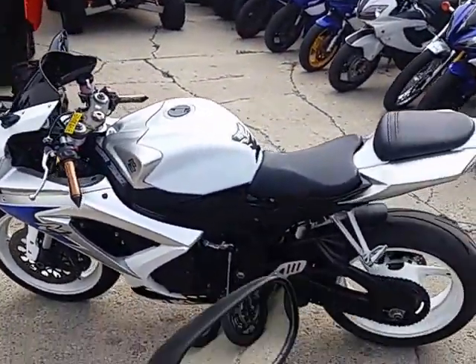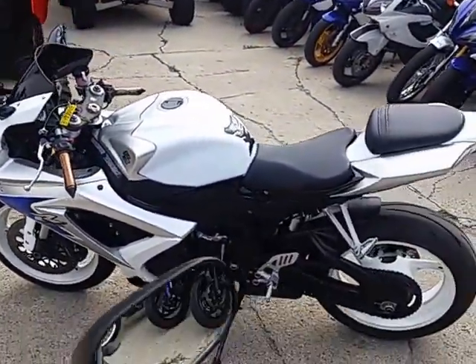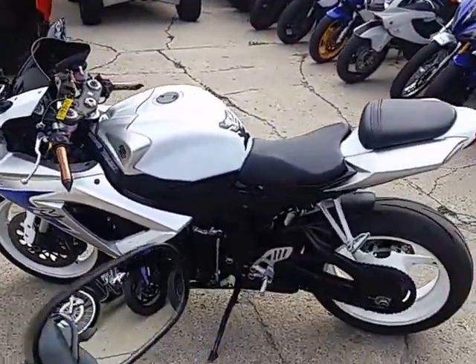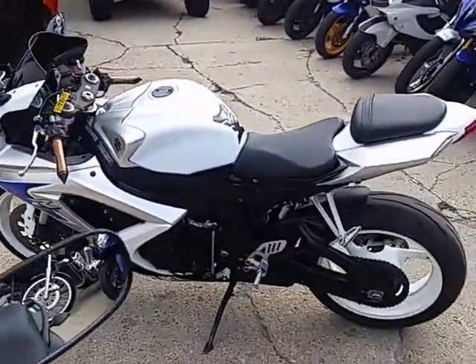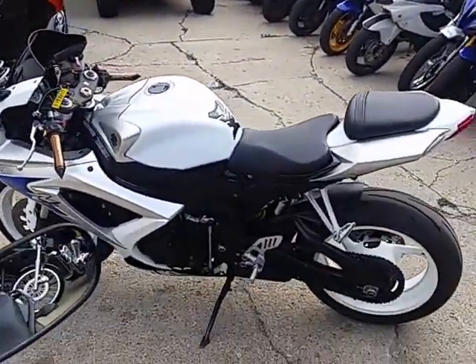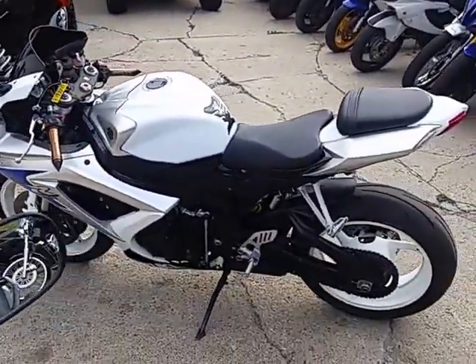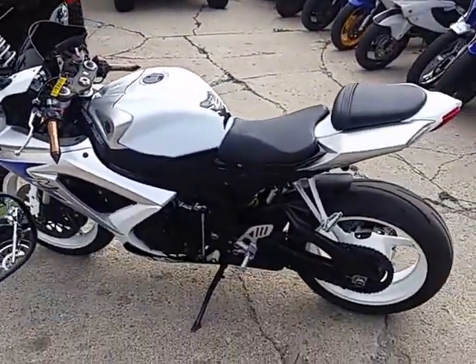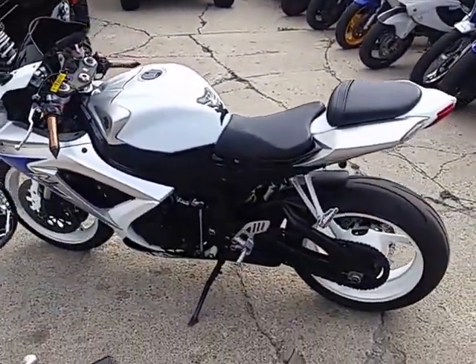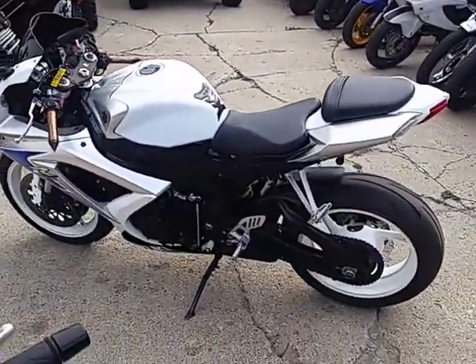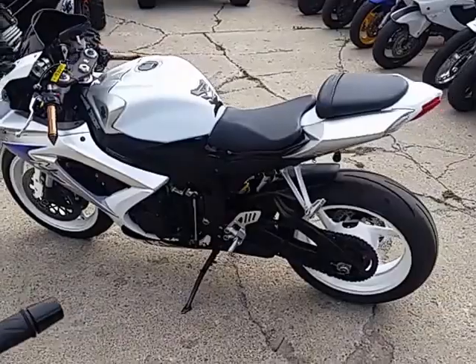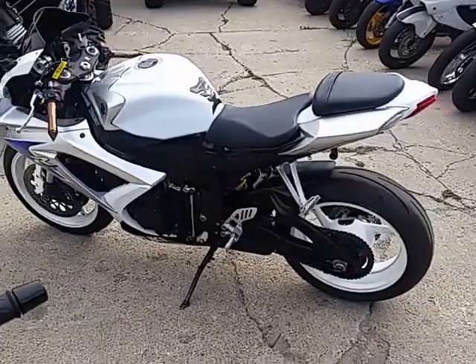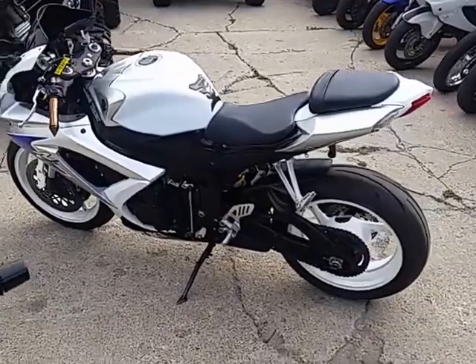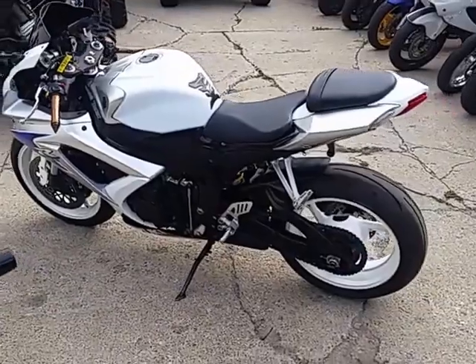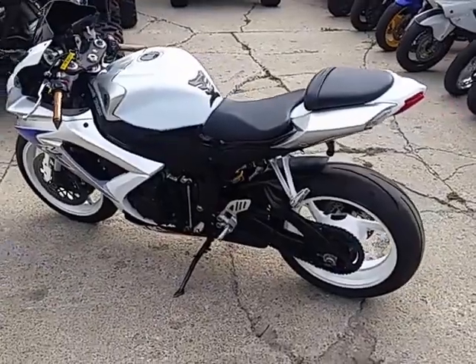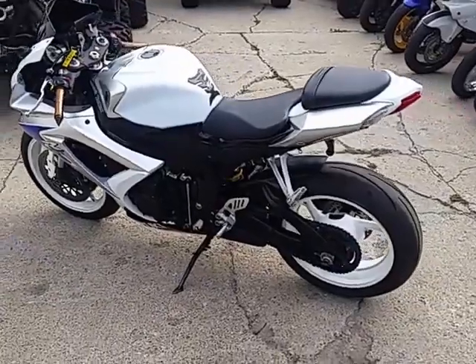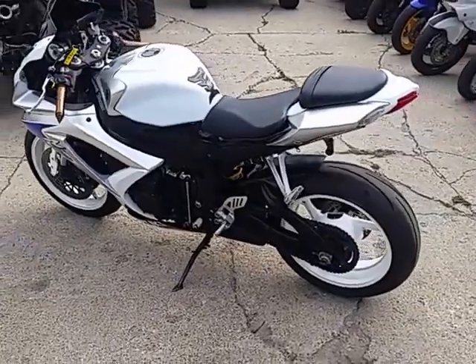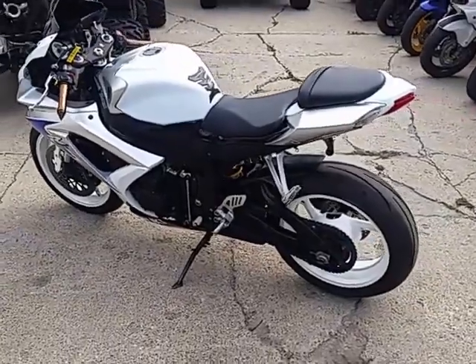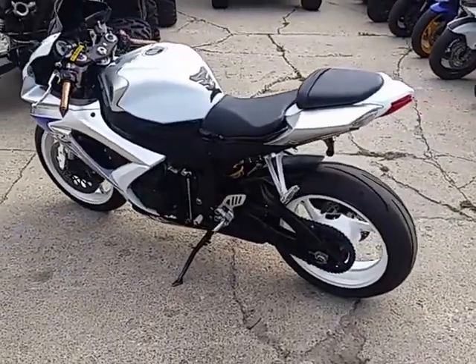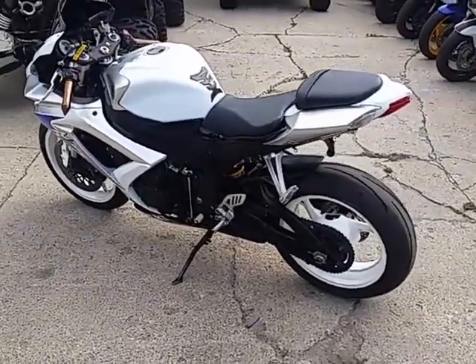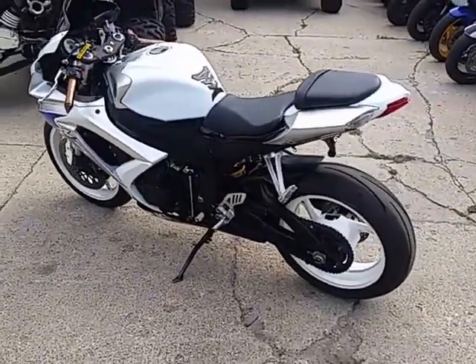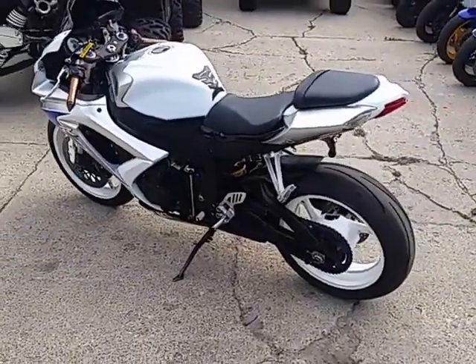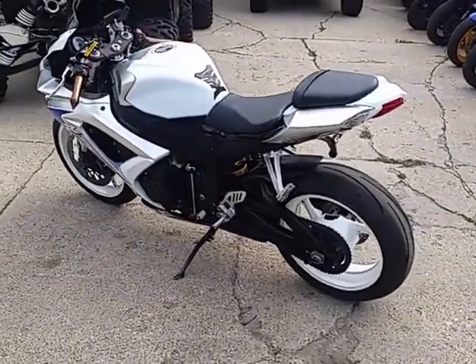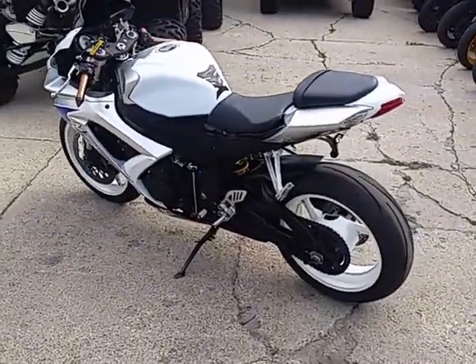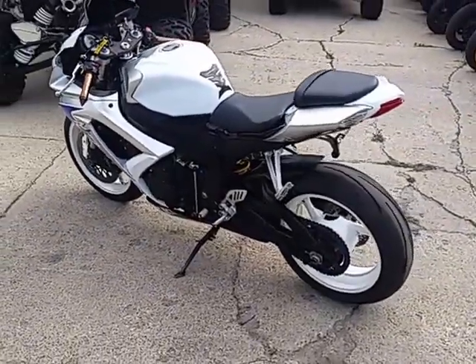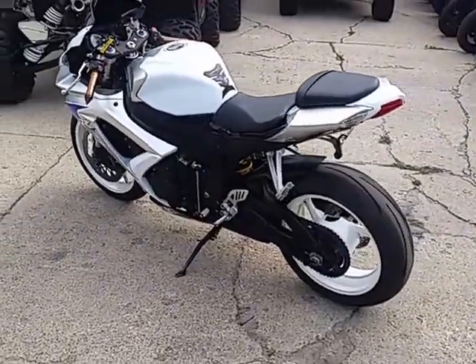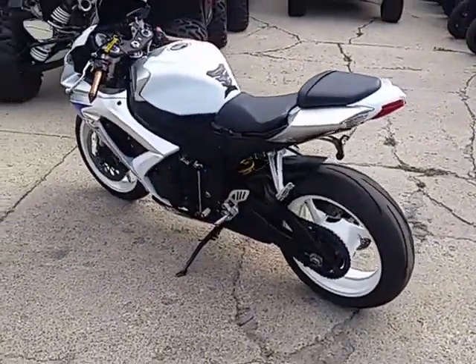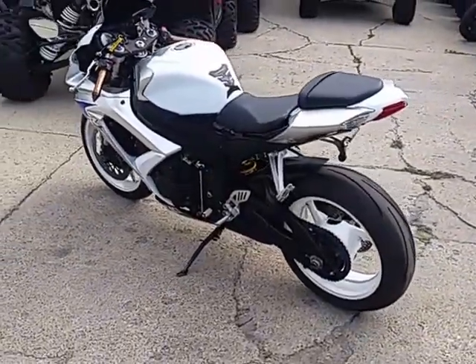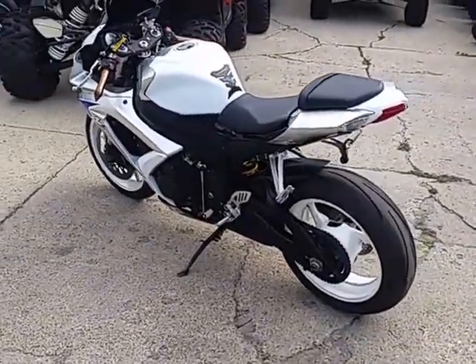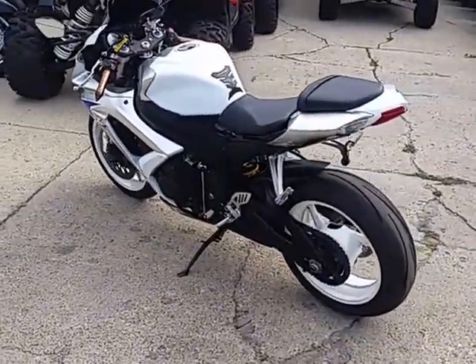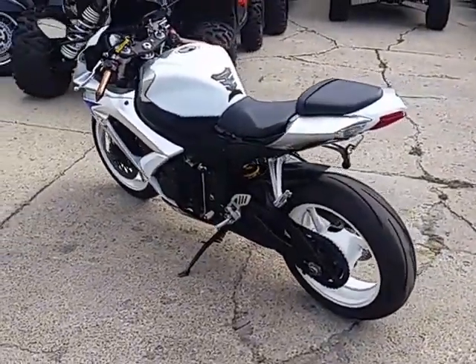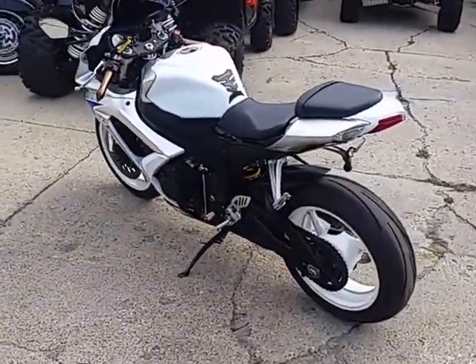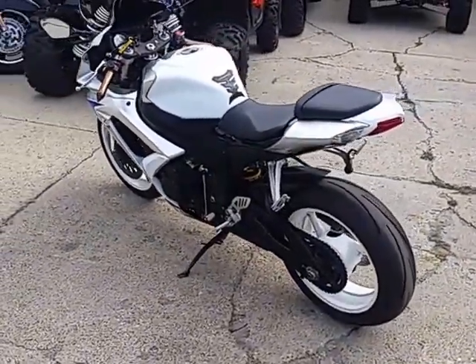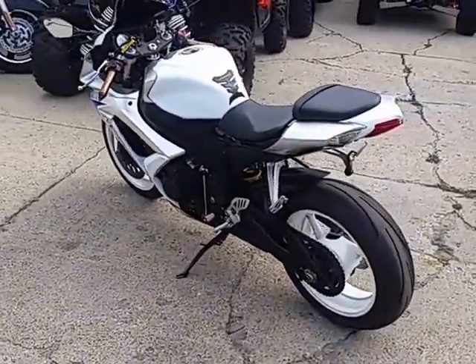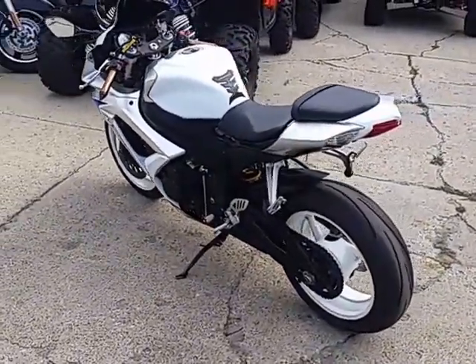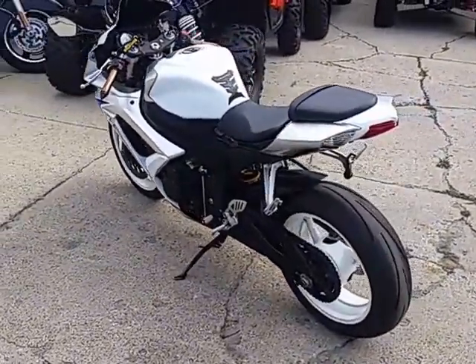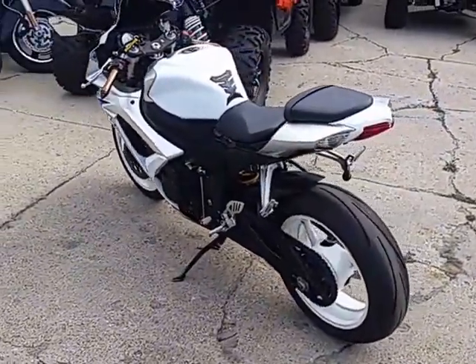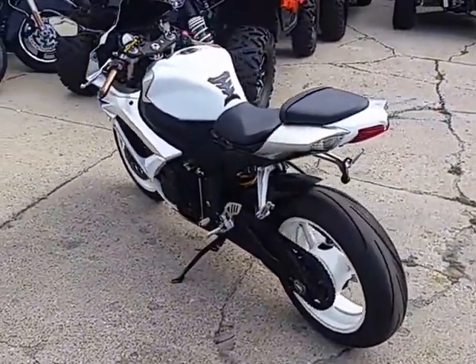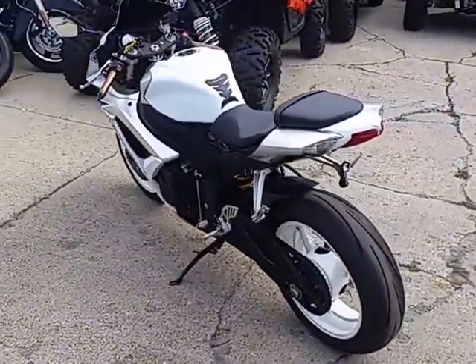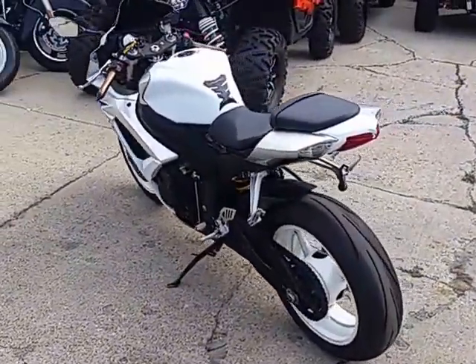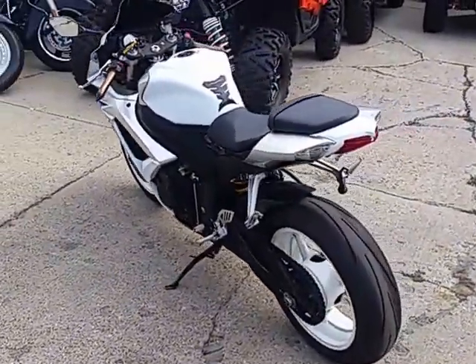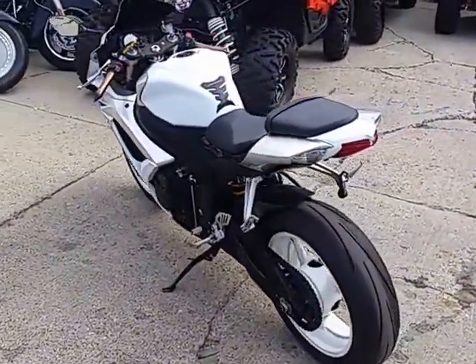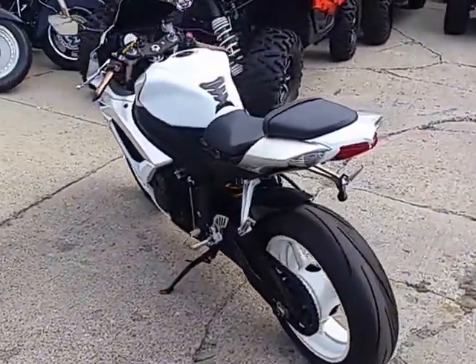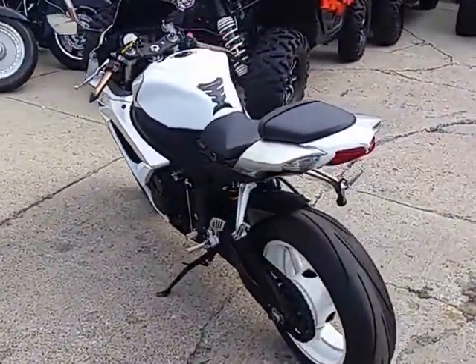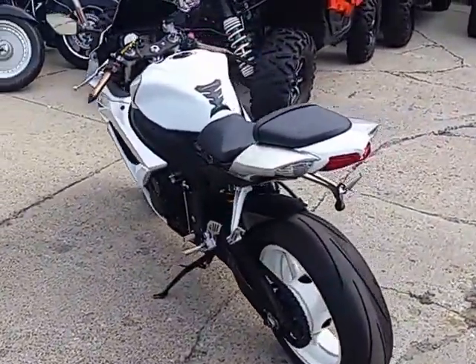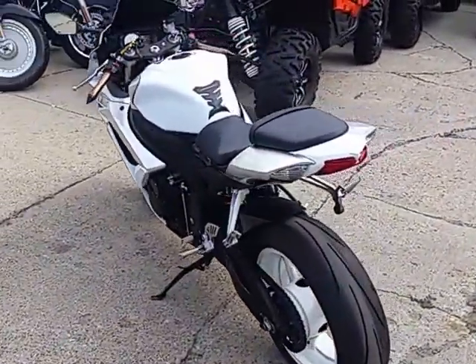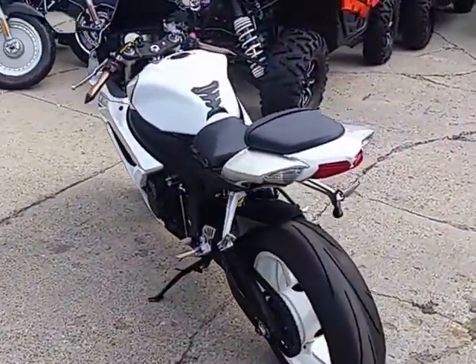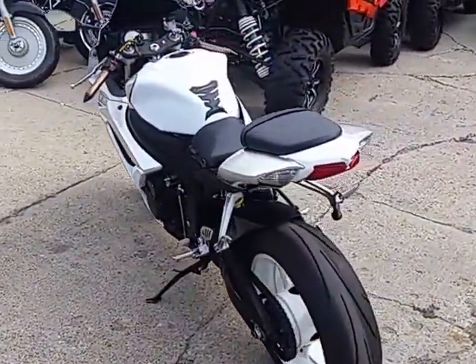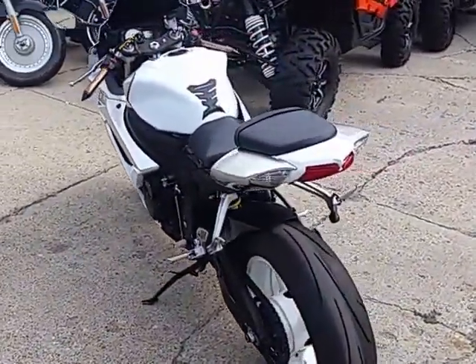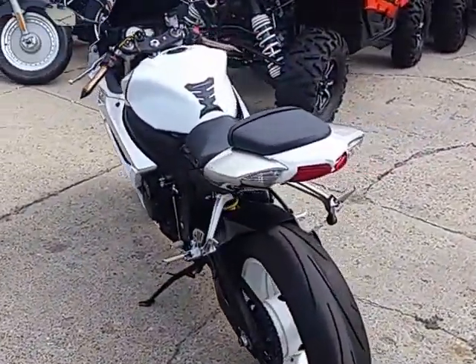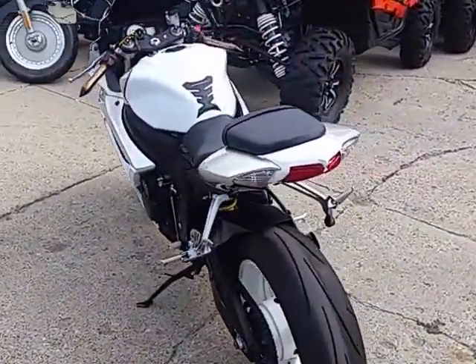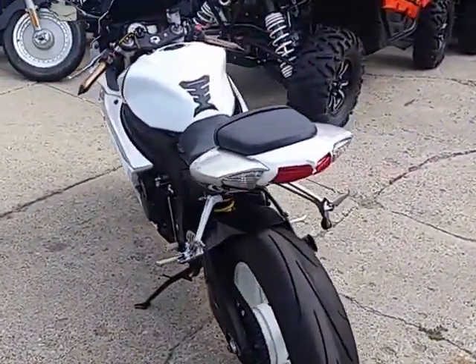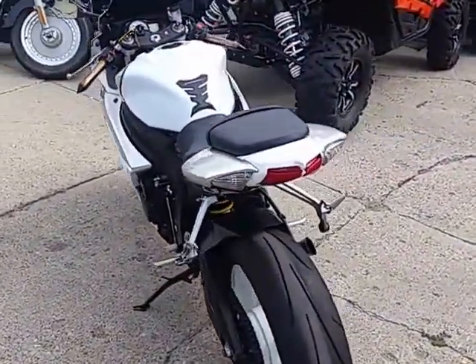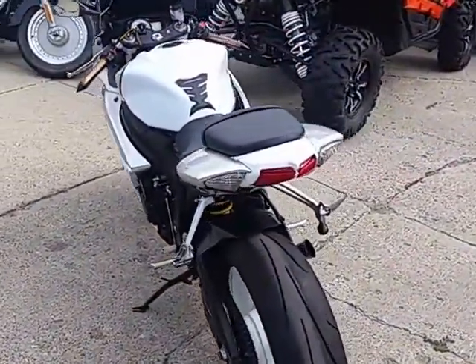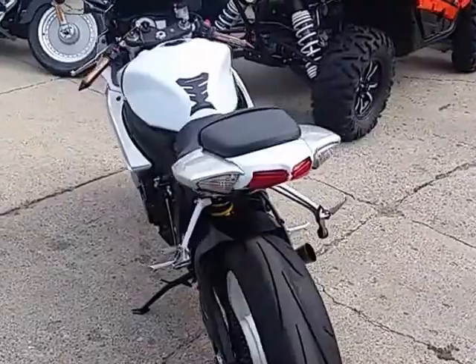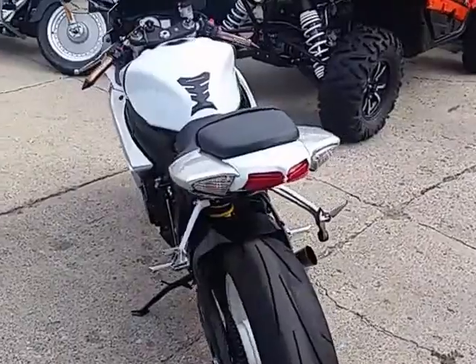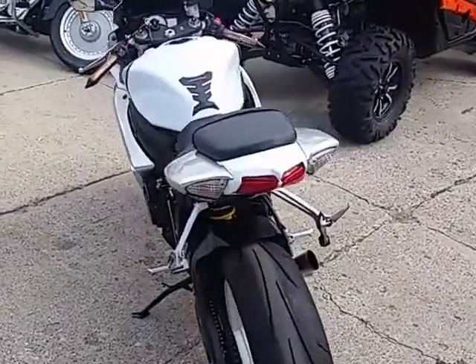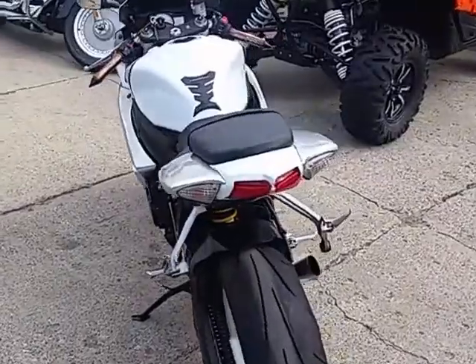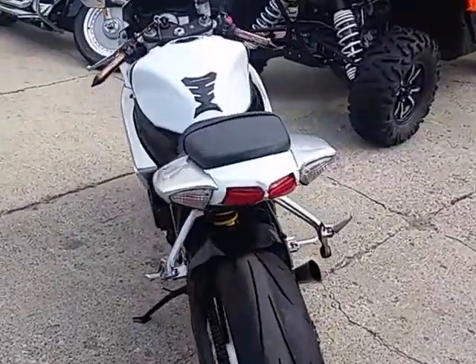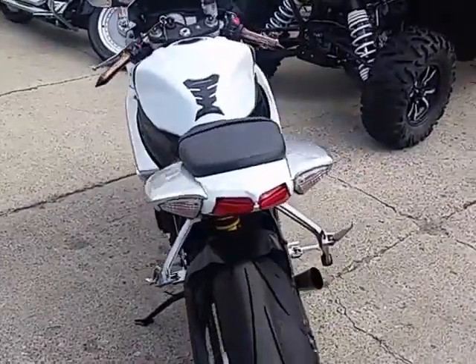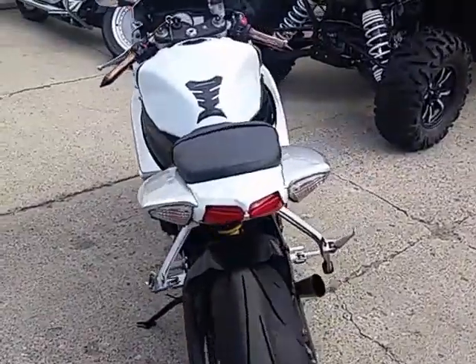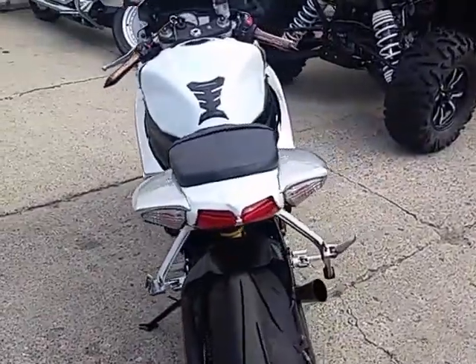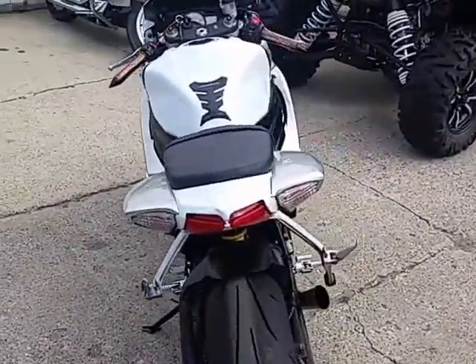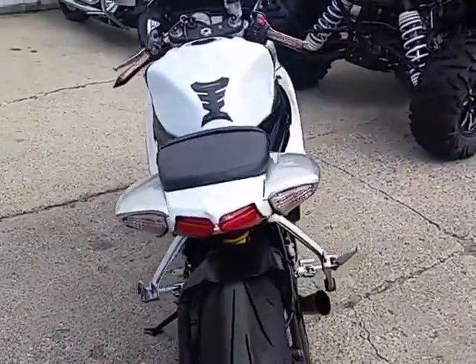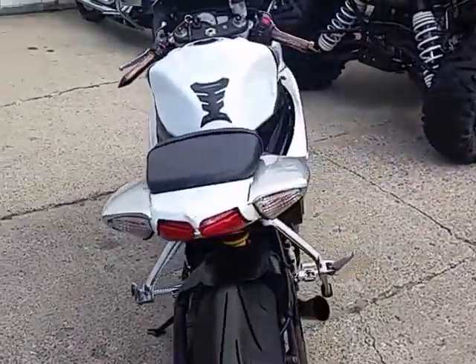It's got the Jardine GP exhaust. Custom grips, tinted windscreen, carbon fiber front mirrors, blue chain, new tires, and LED lights.